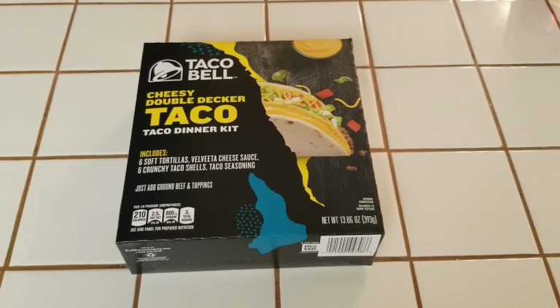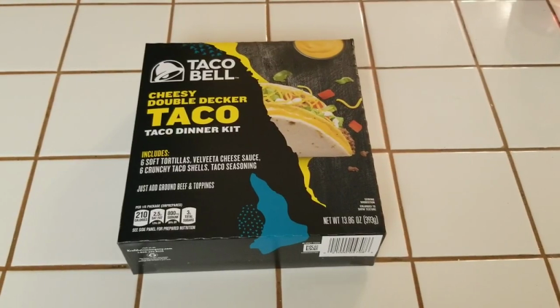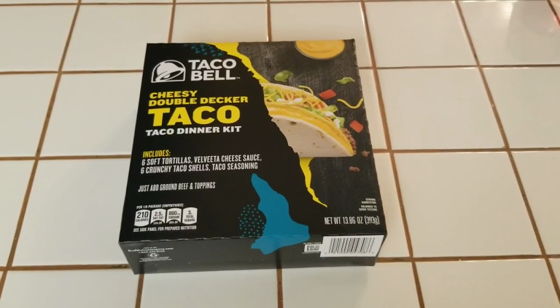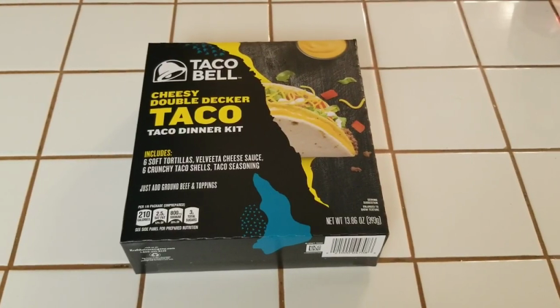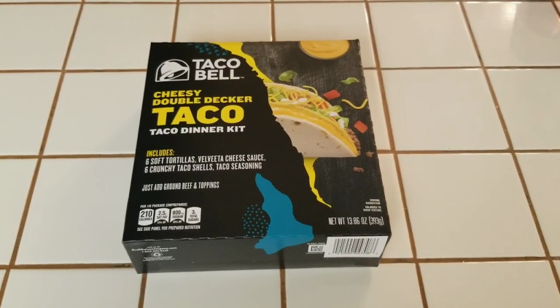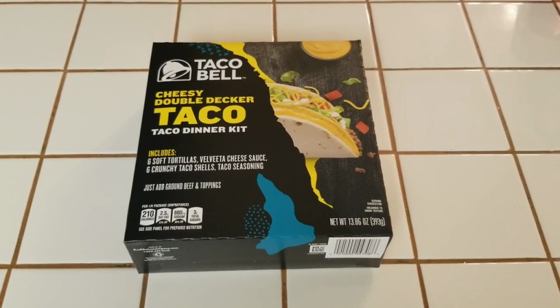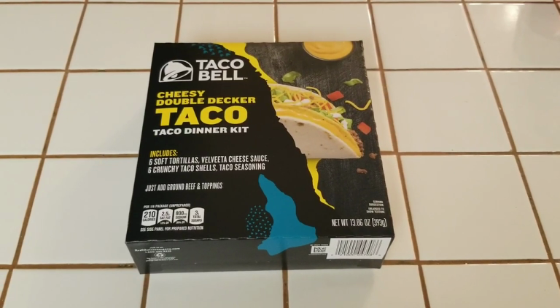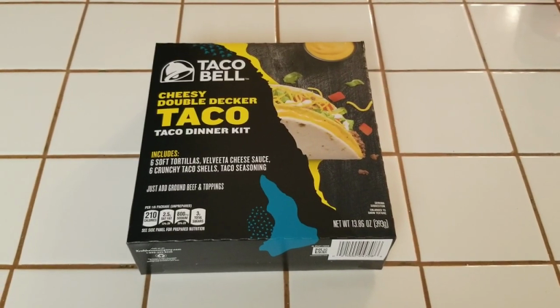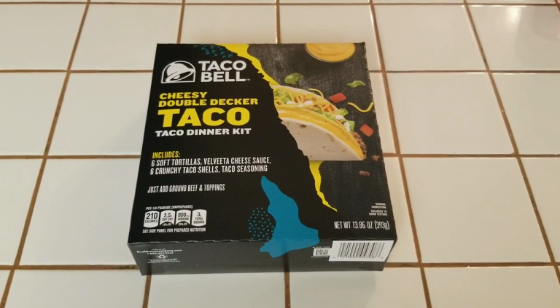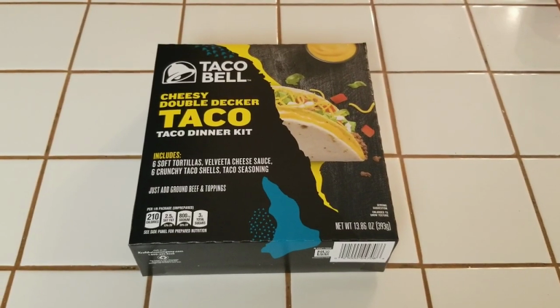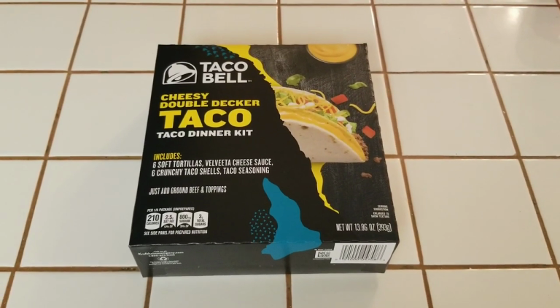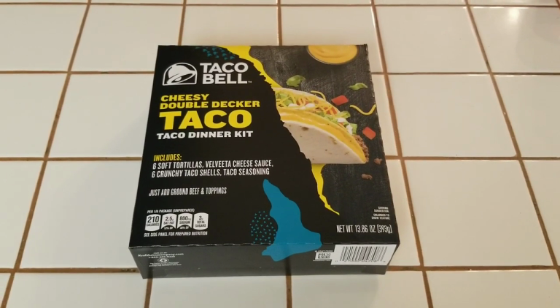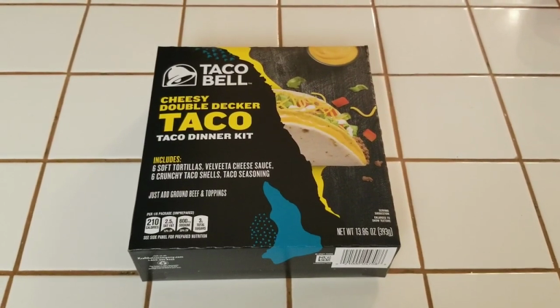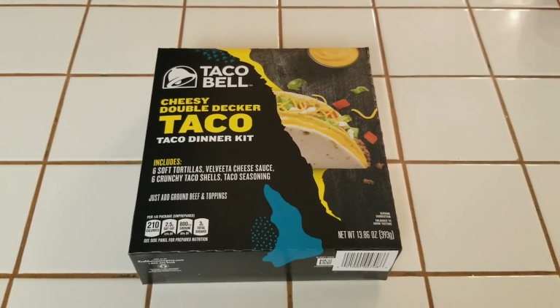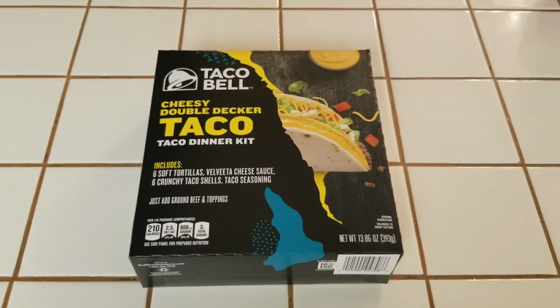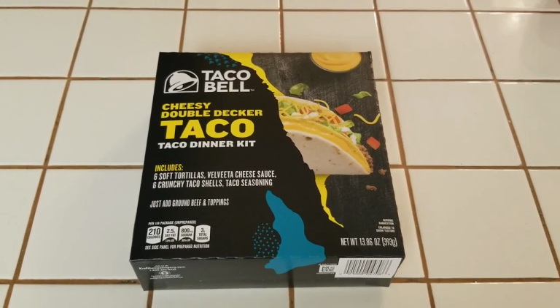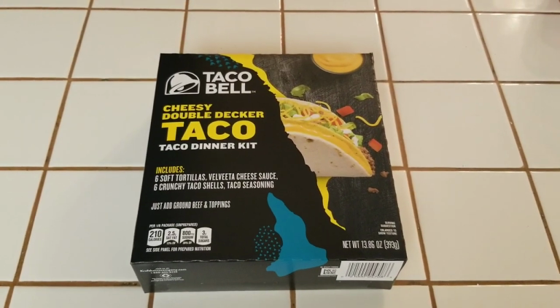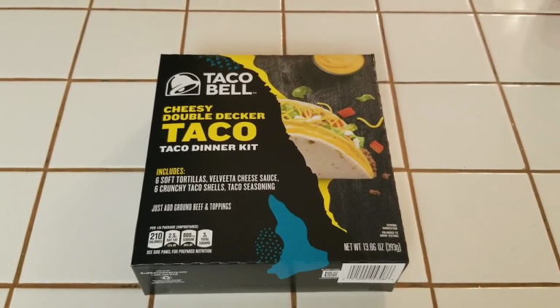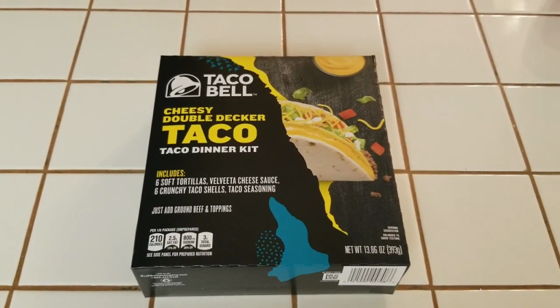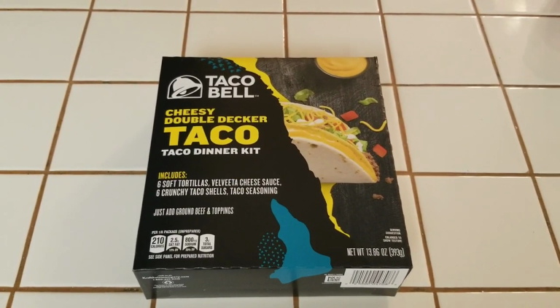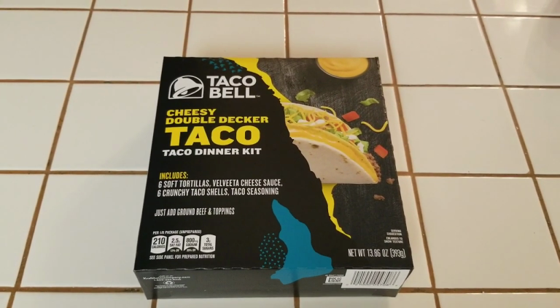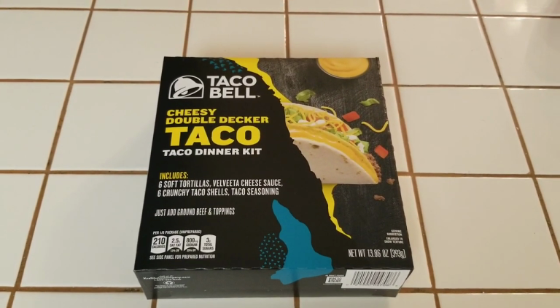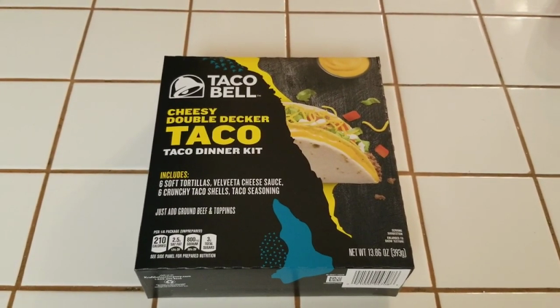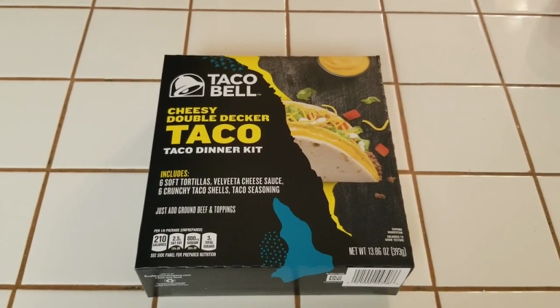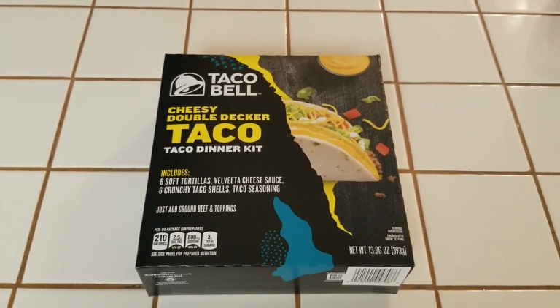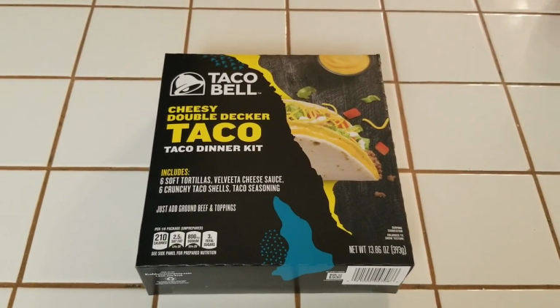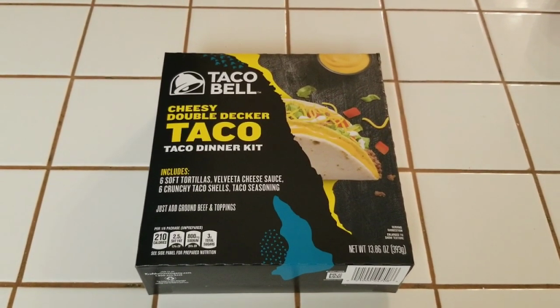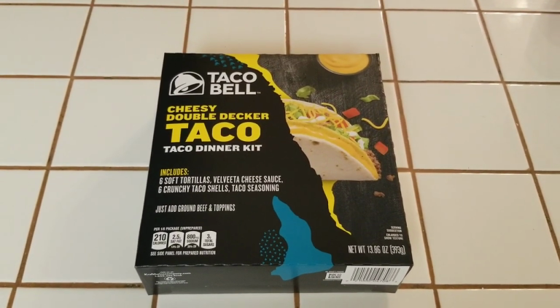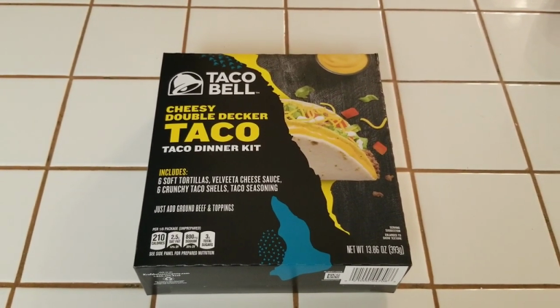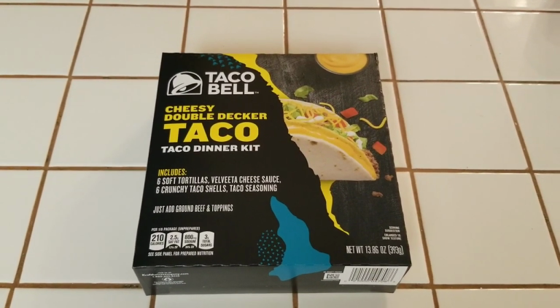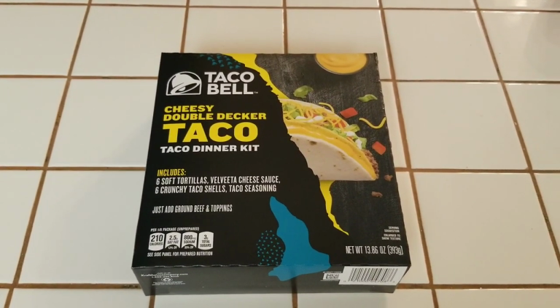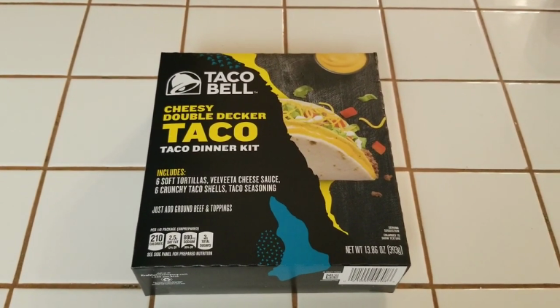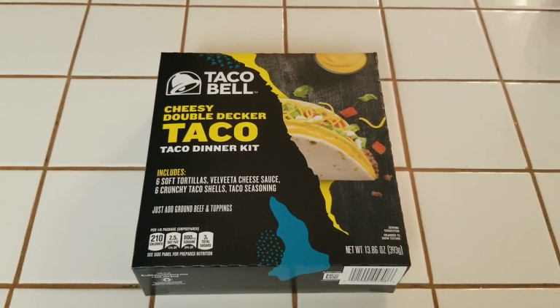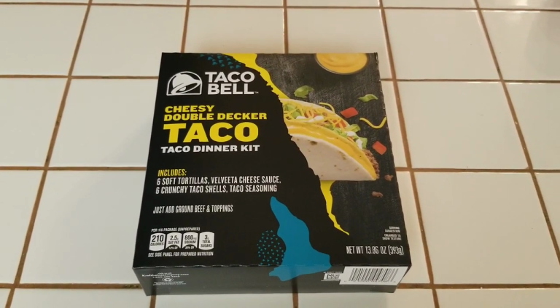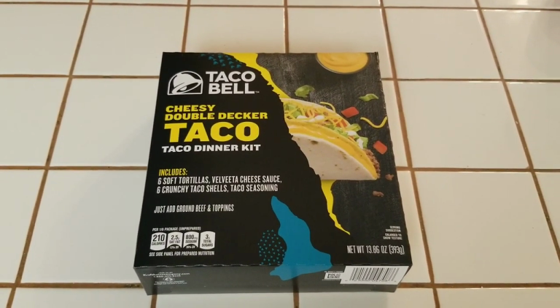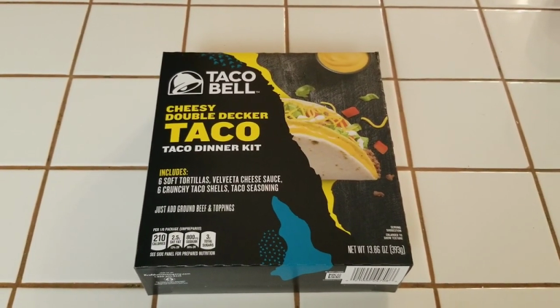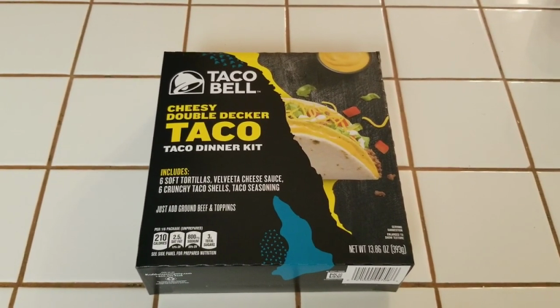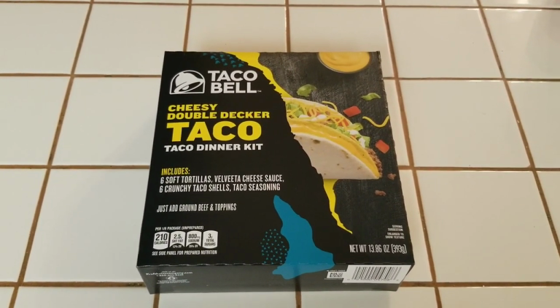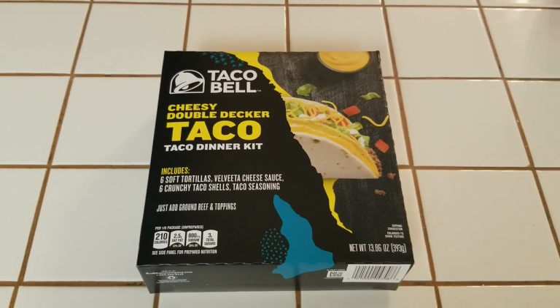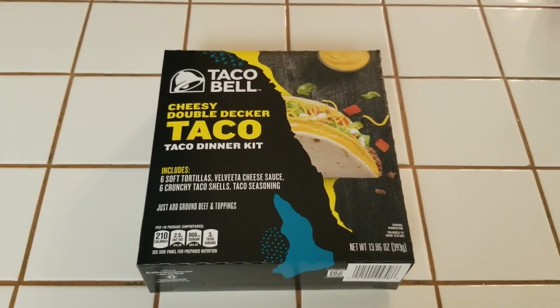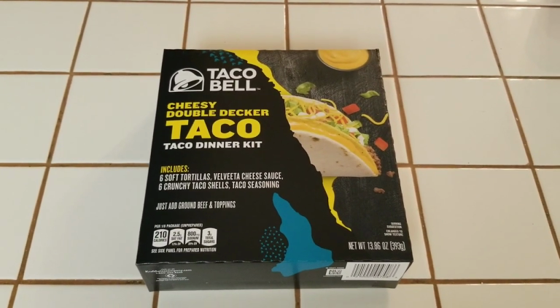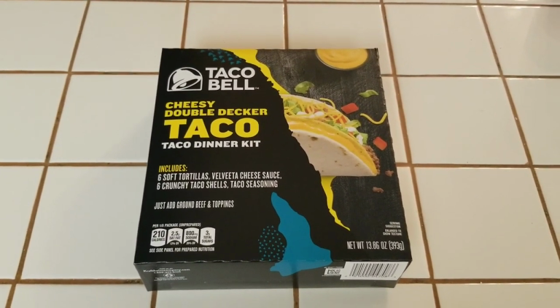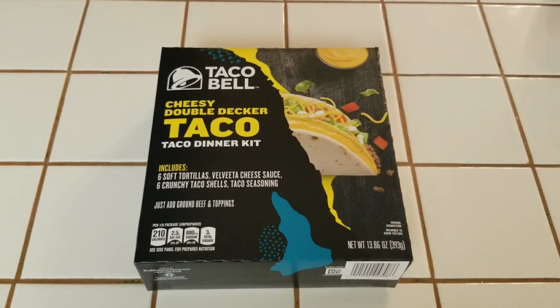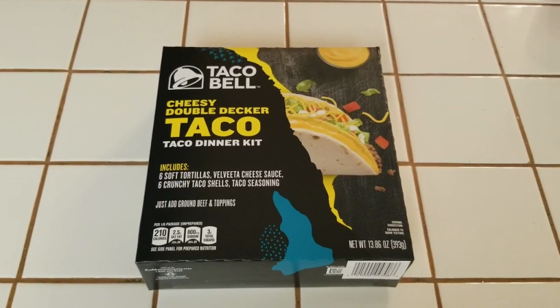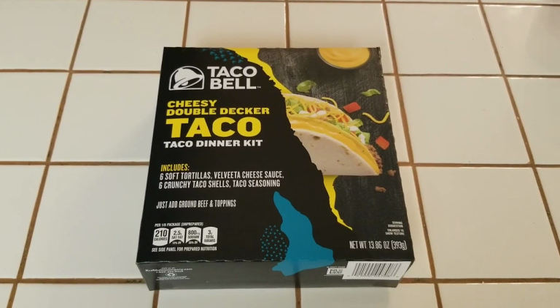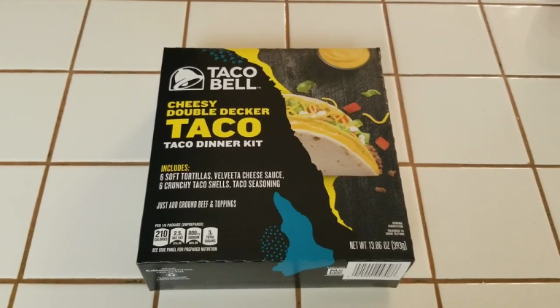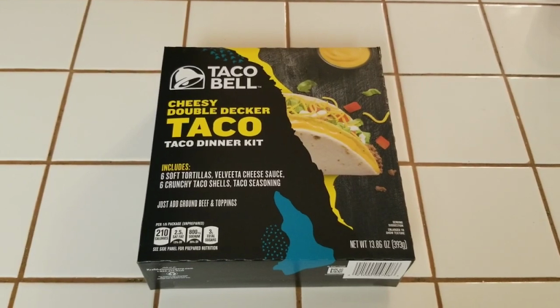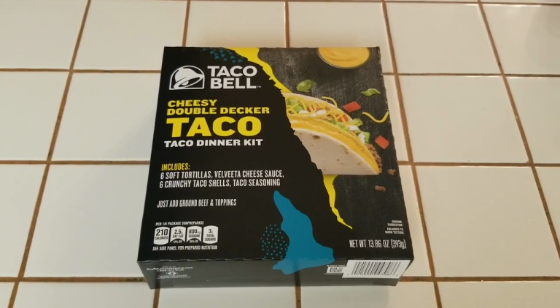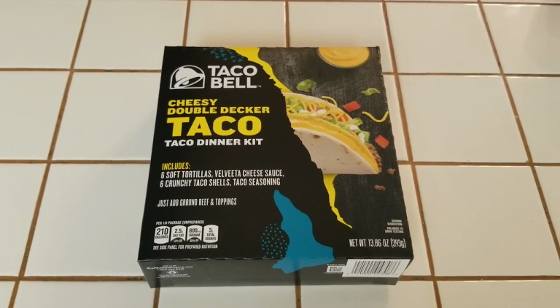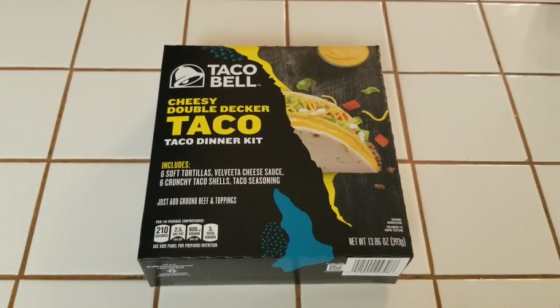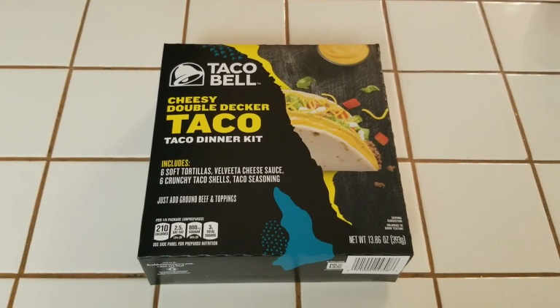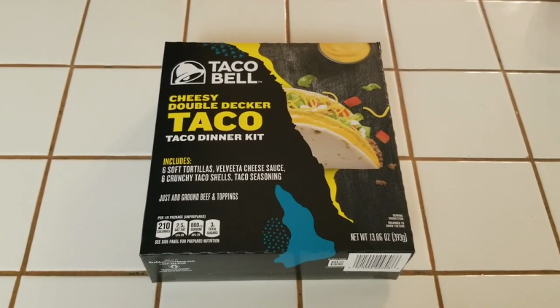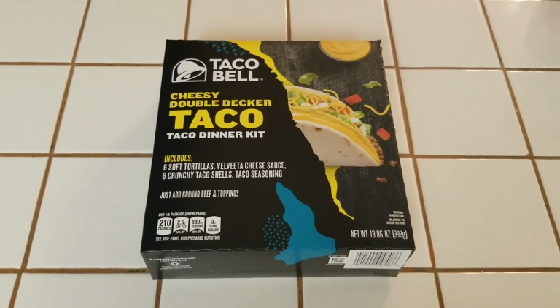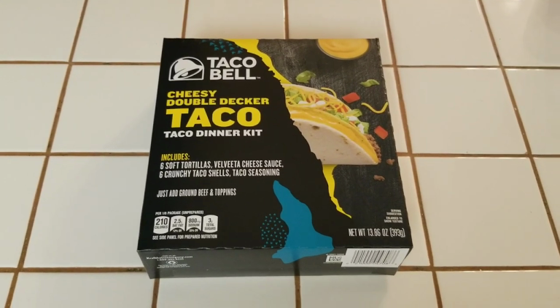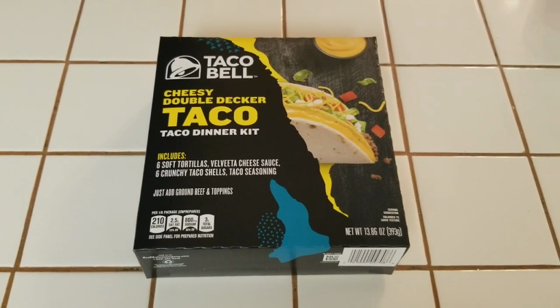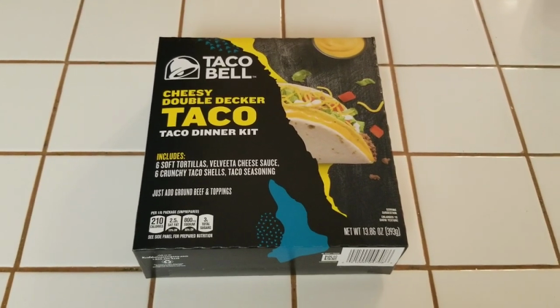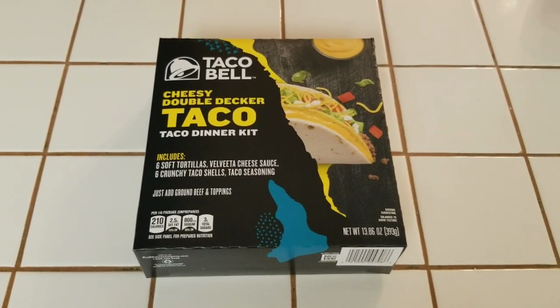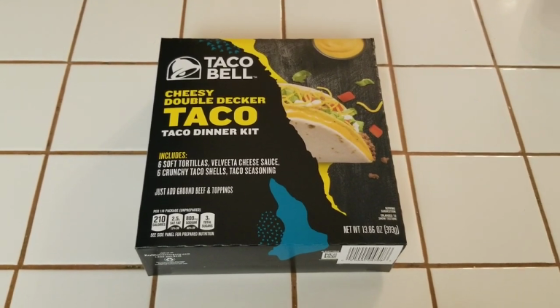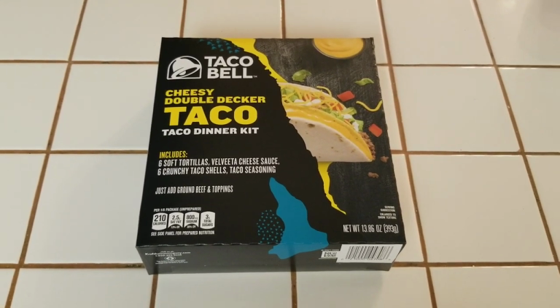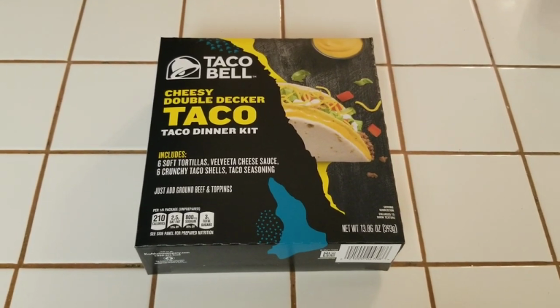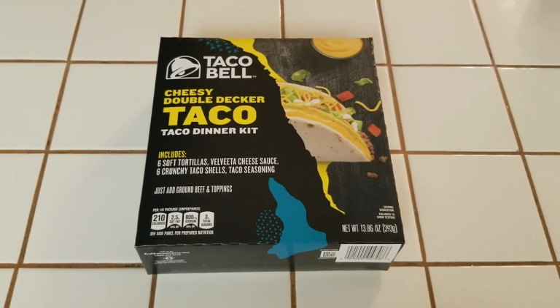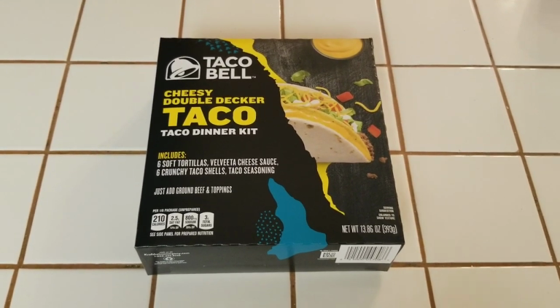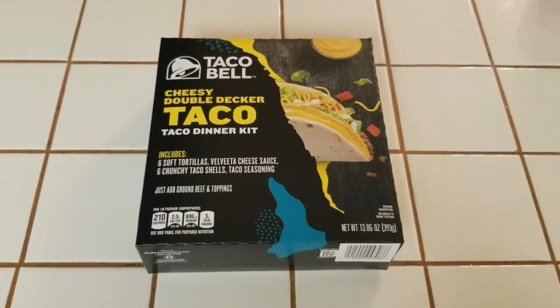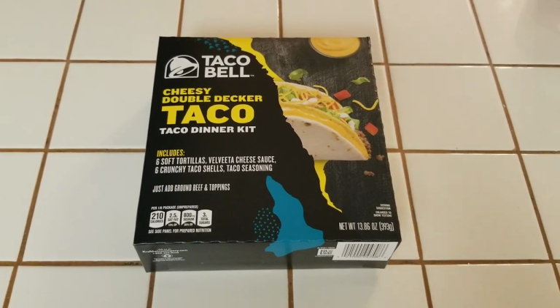Alright, so tonight we're gonna give the cheesy double-decker taco dinner kit a try. Here we go.